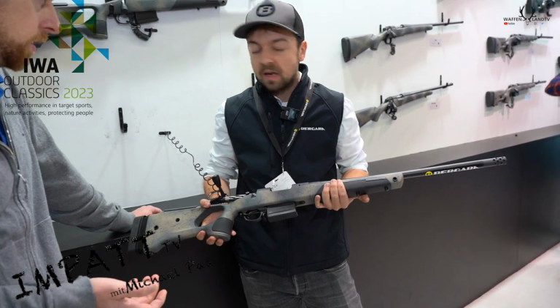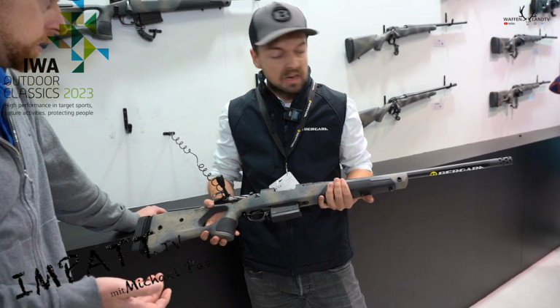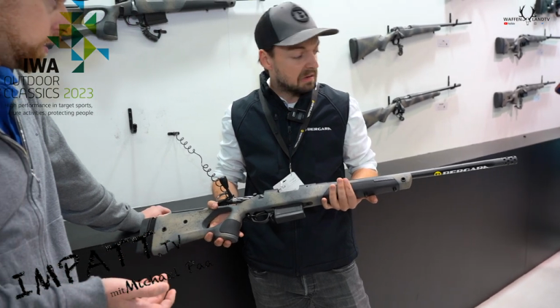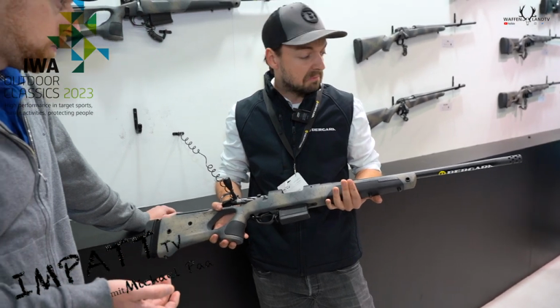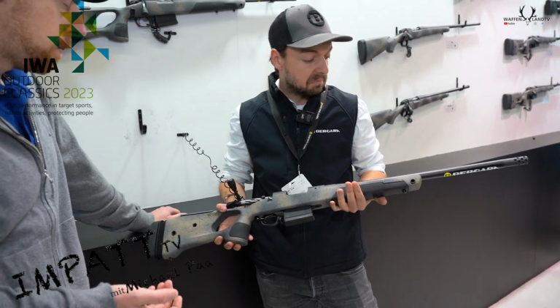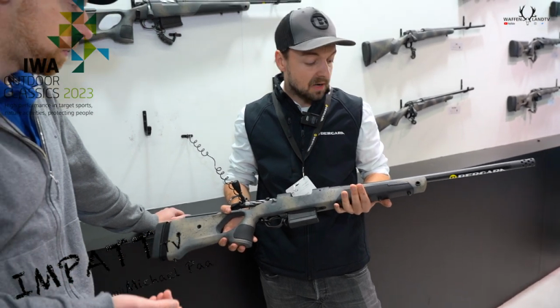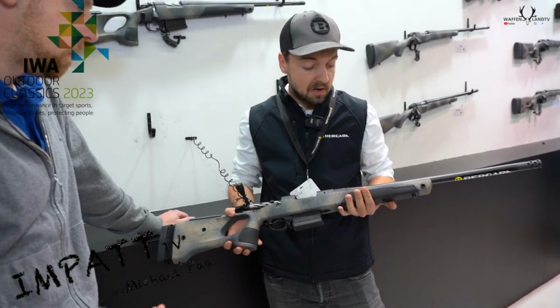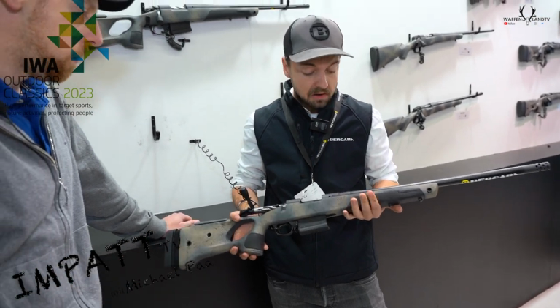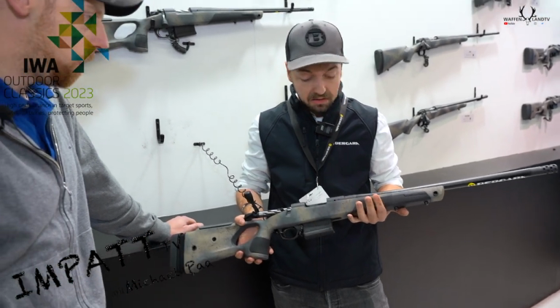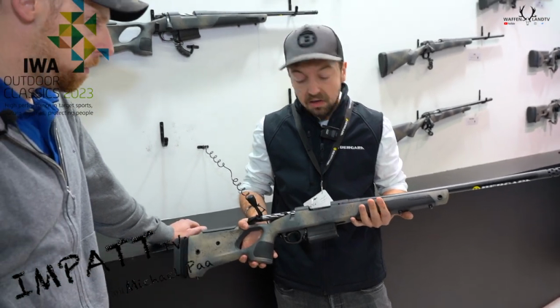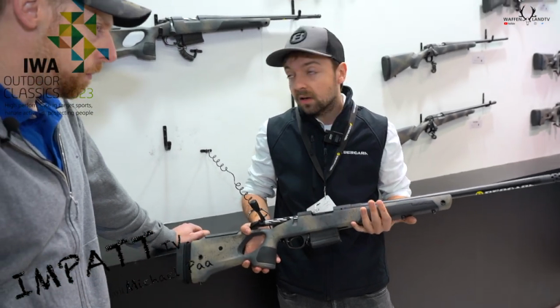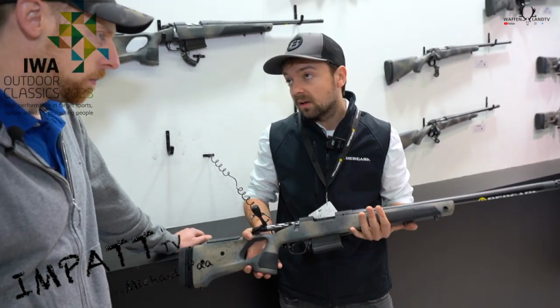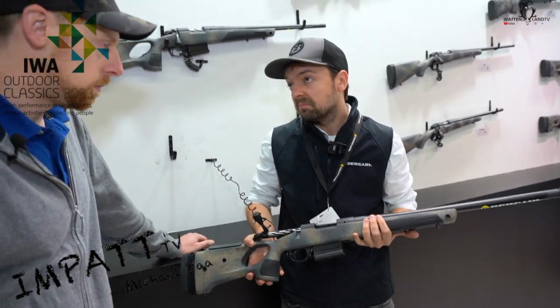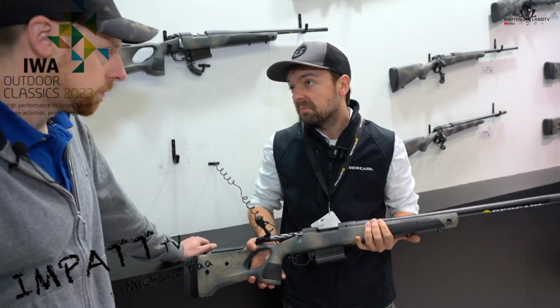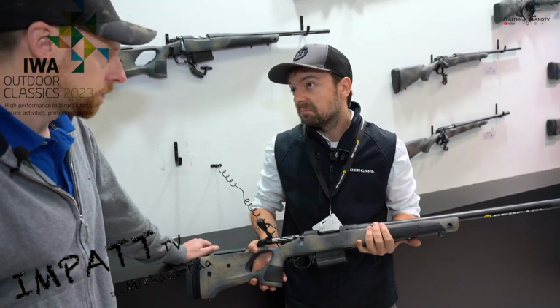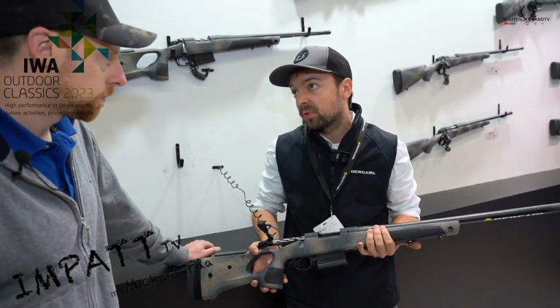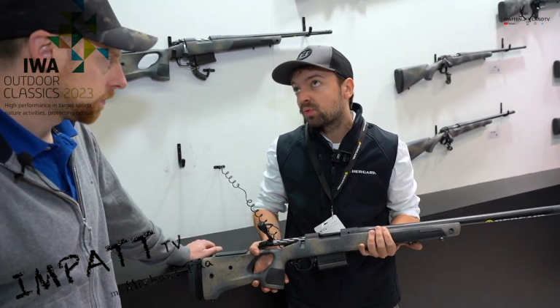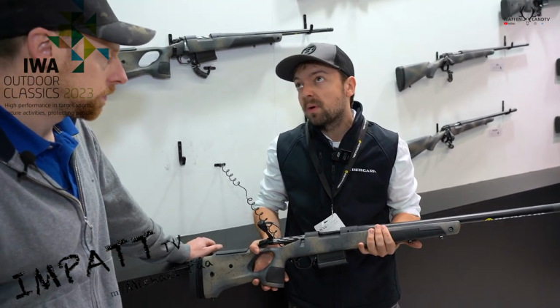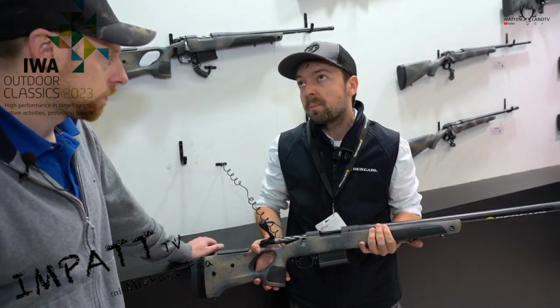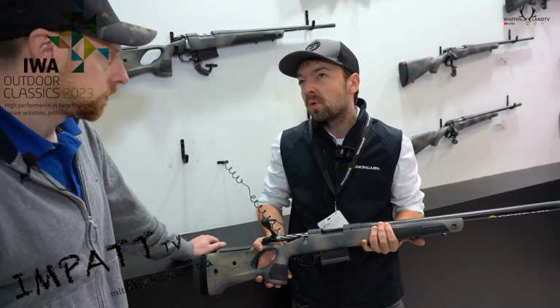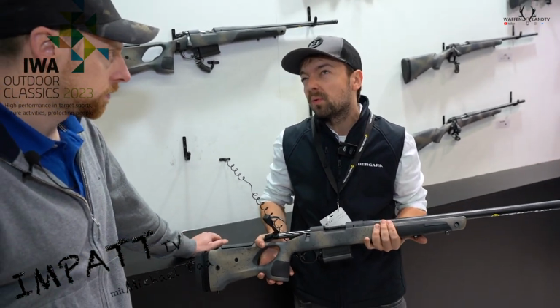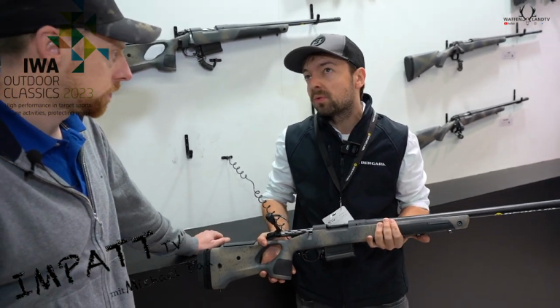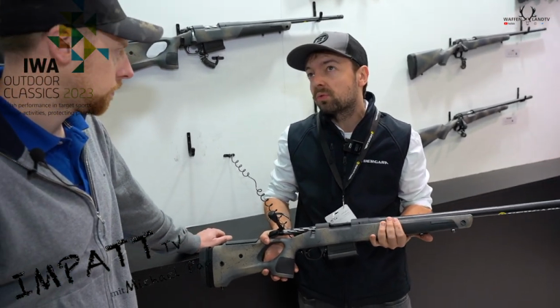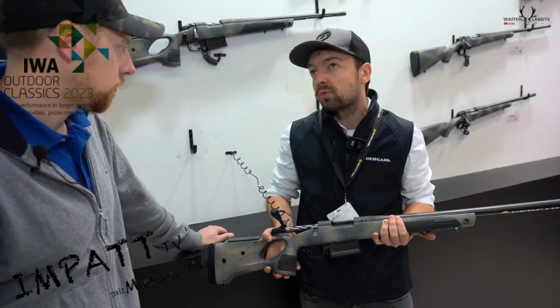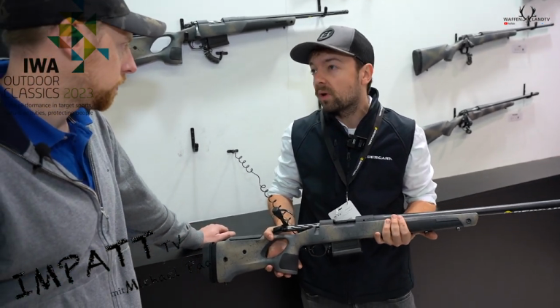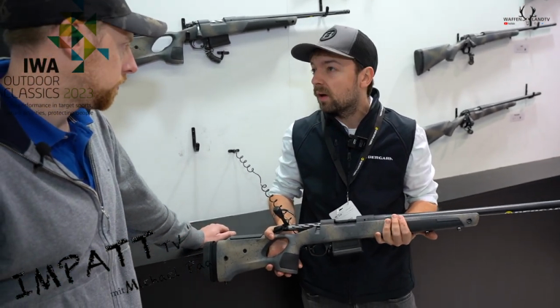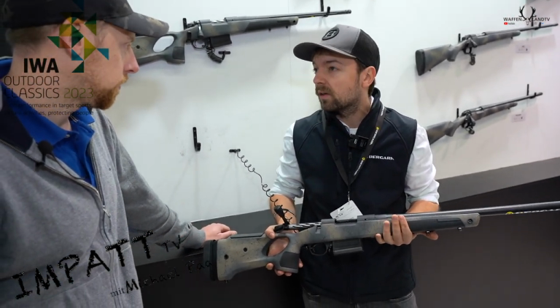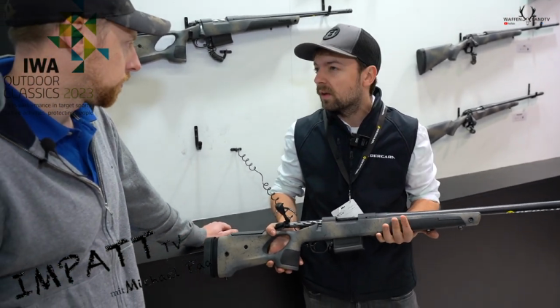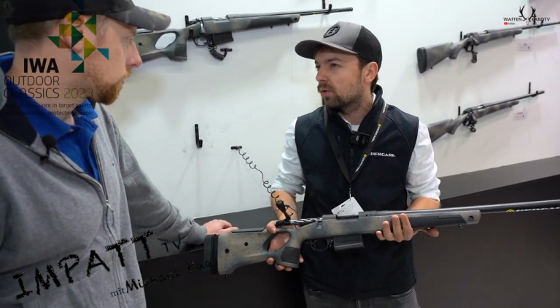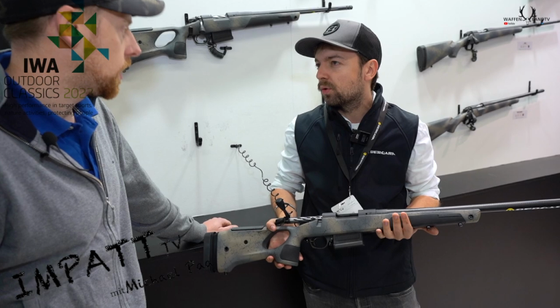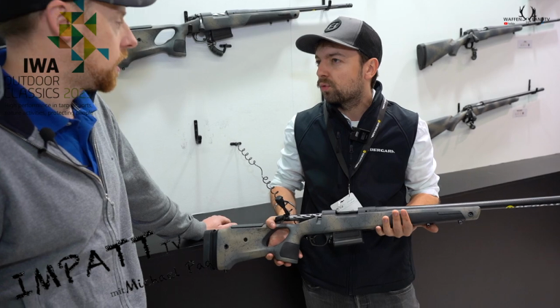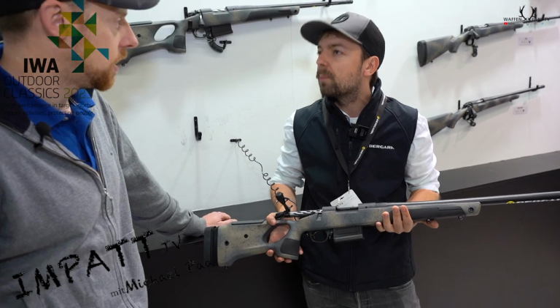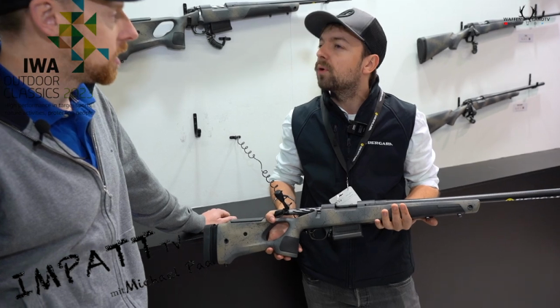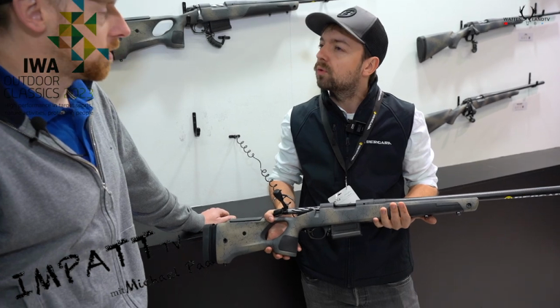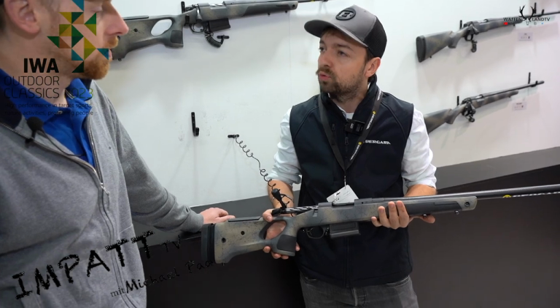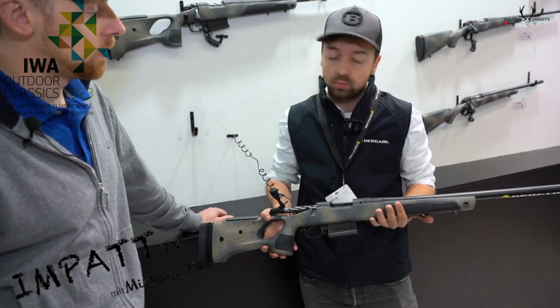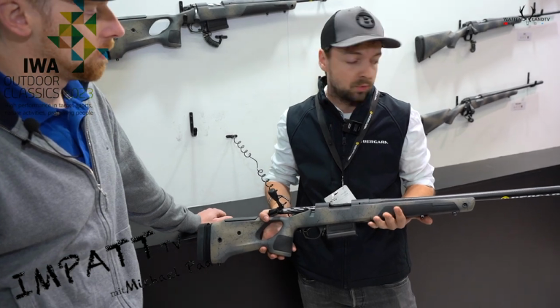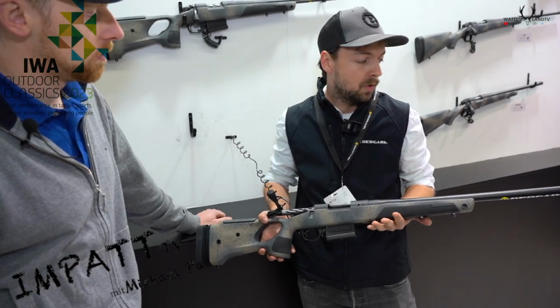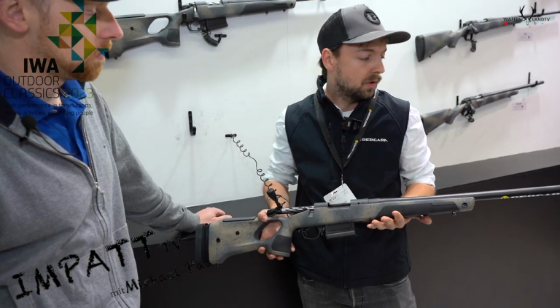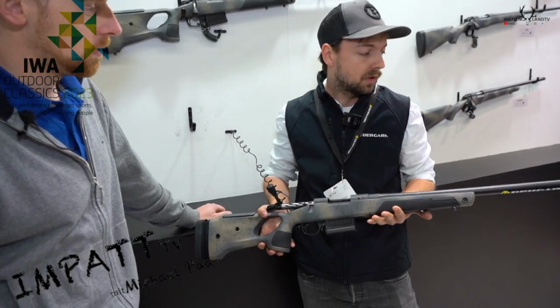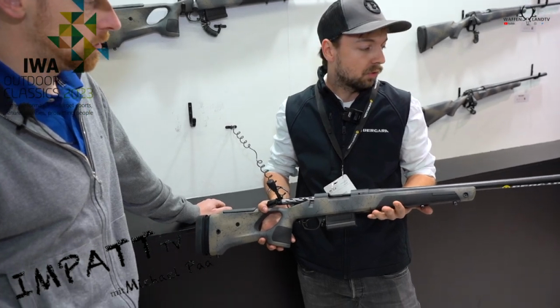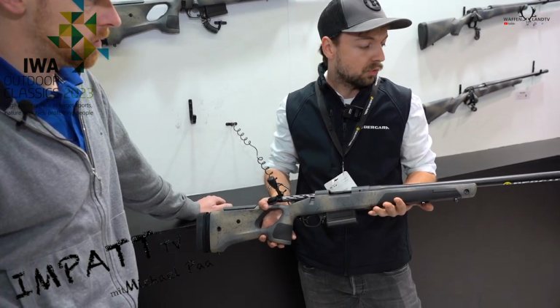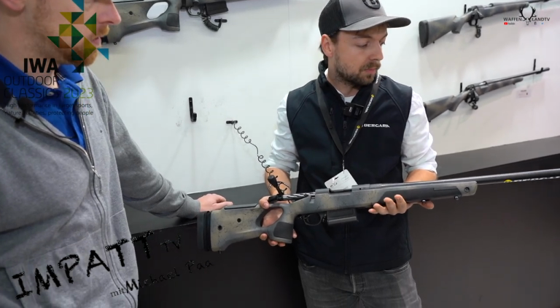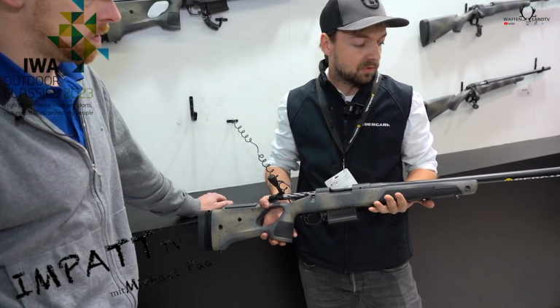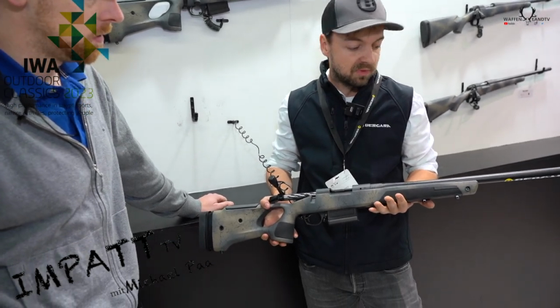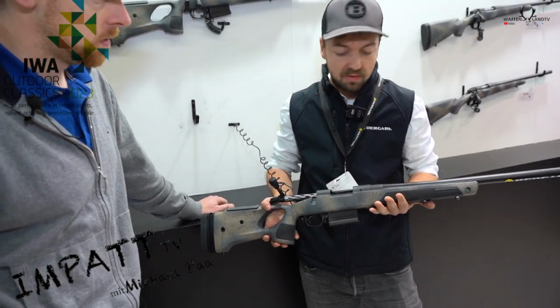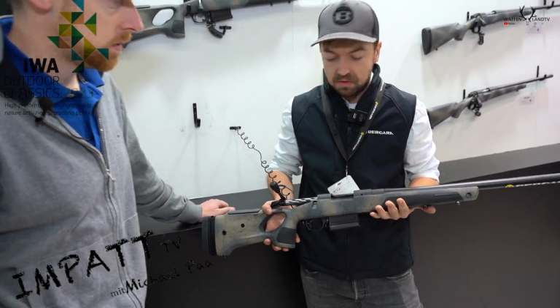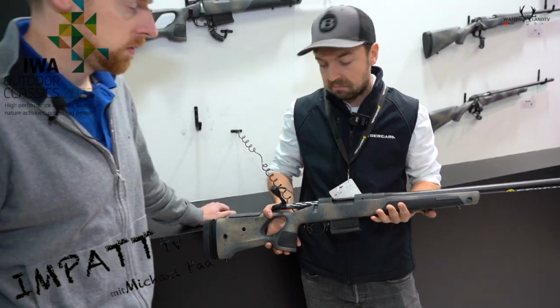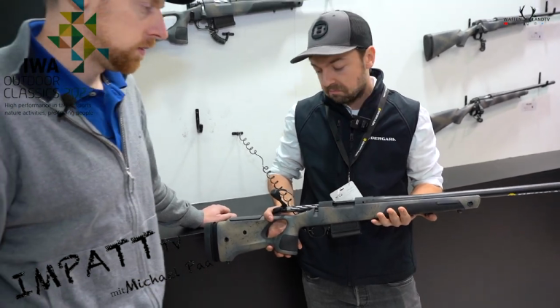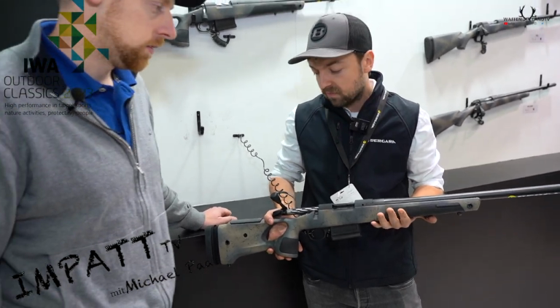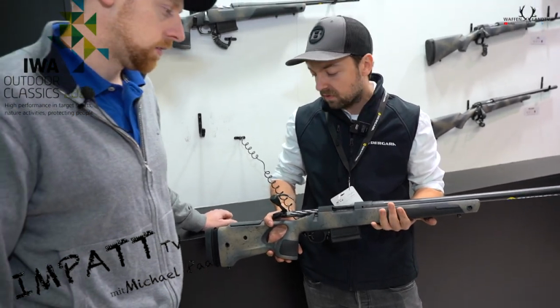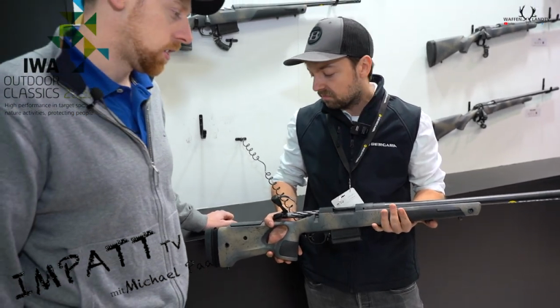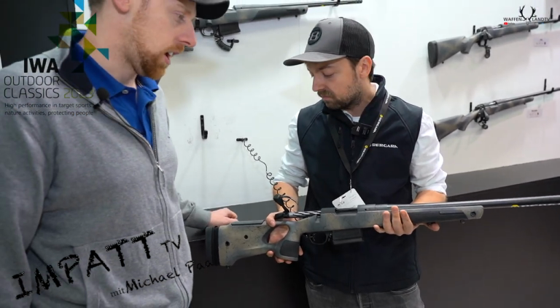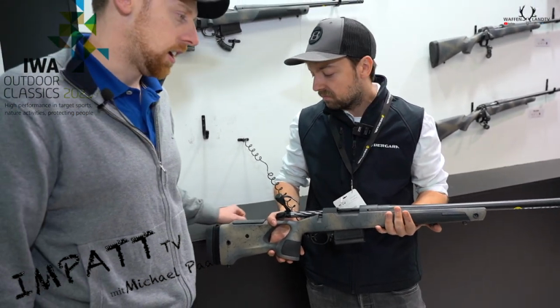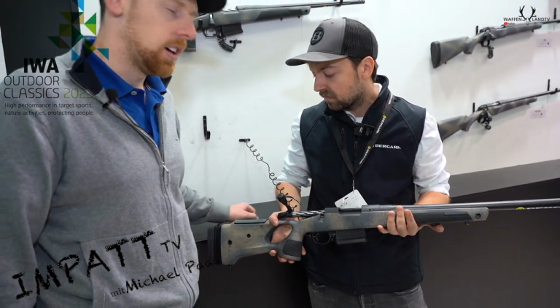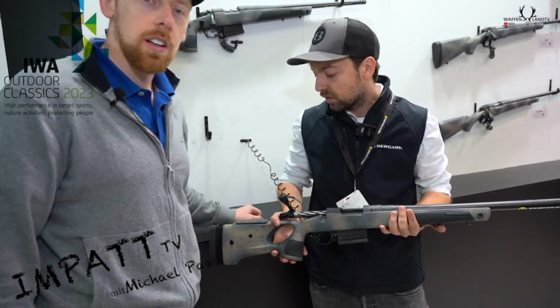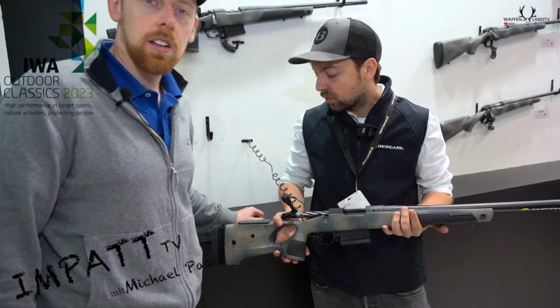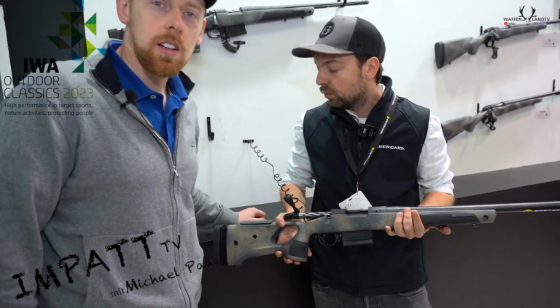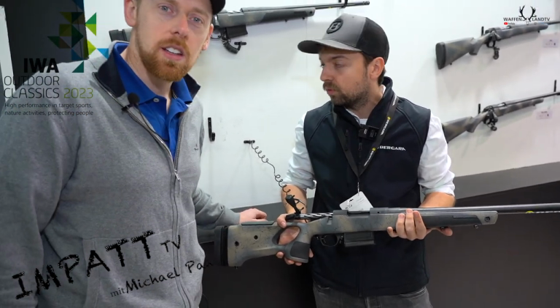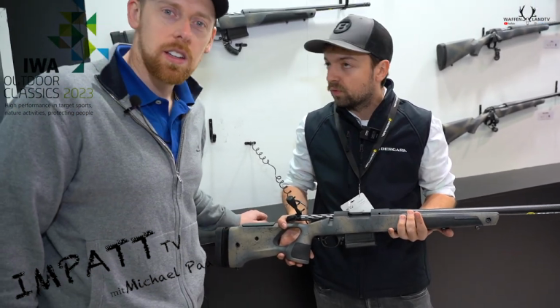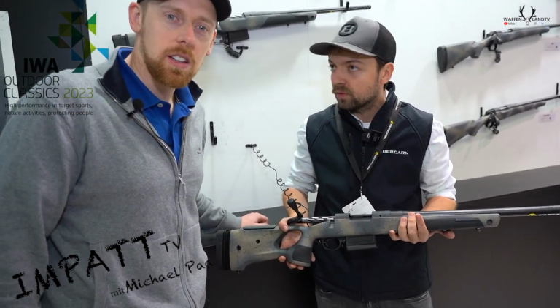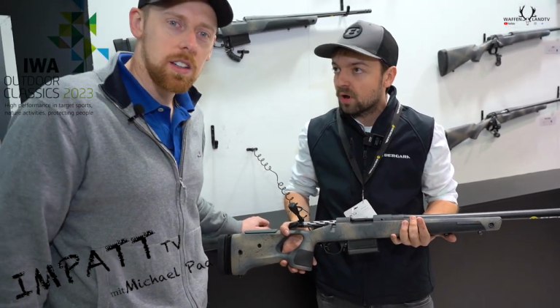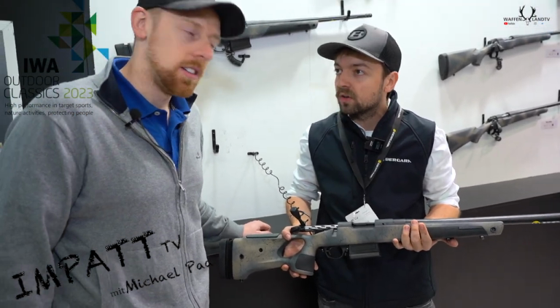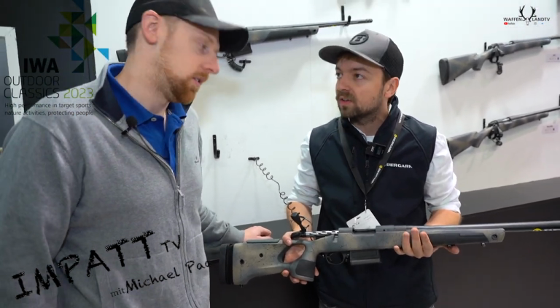Yeah, 3.3 or 3.2 kg, I think. It's very, very good for hunting.